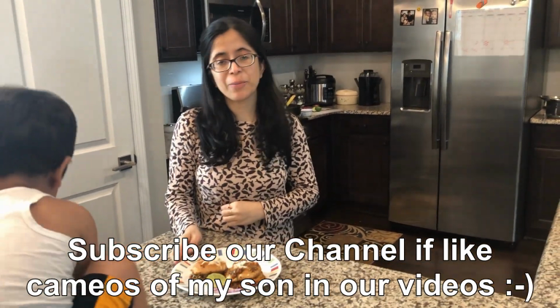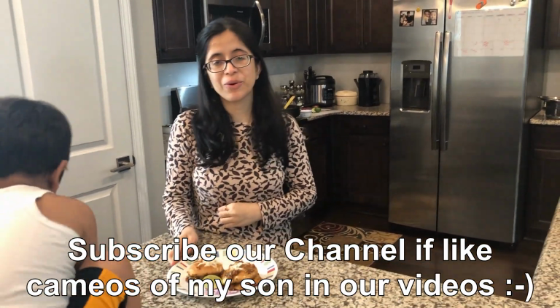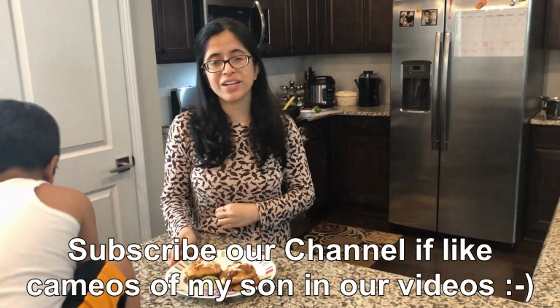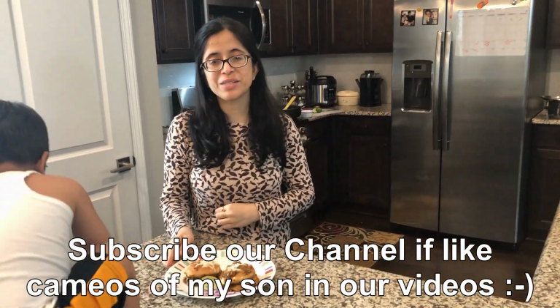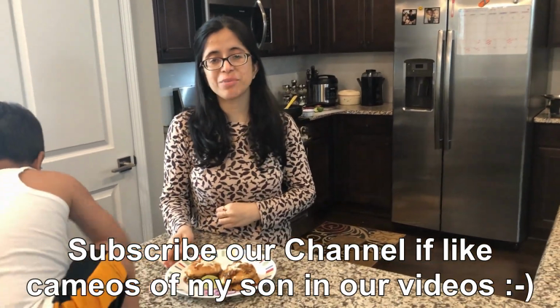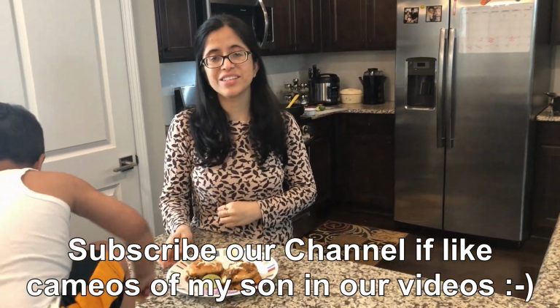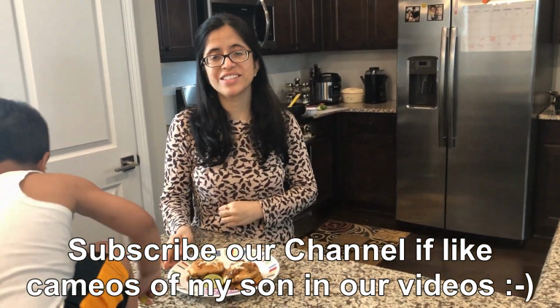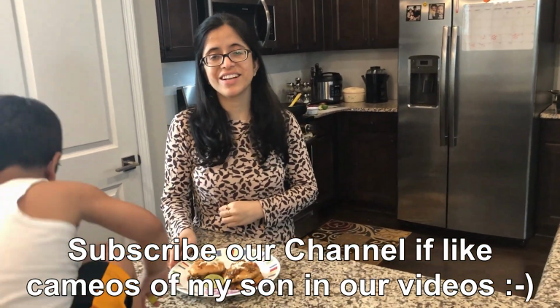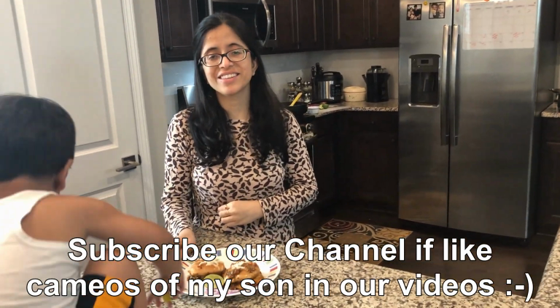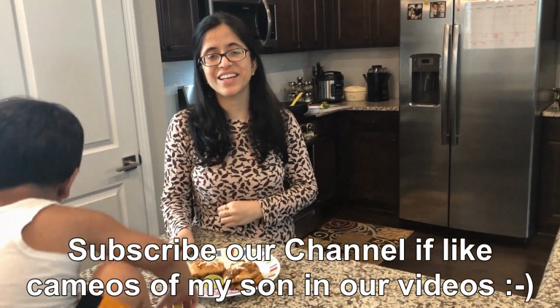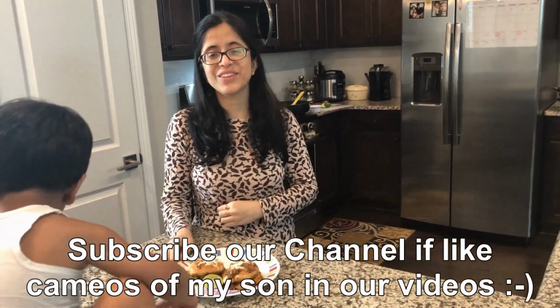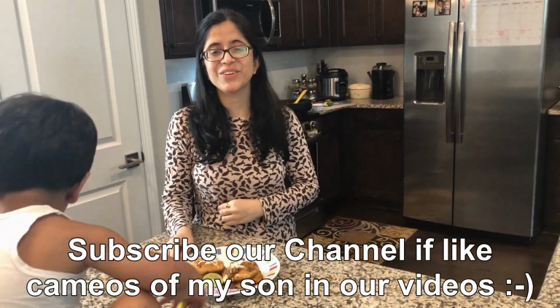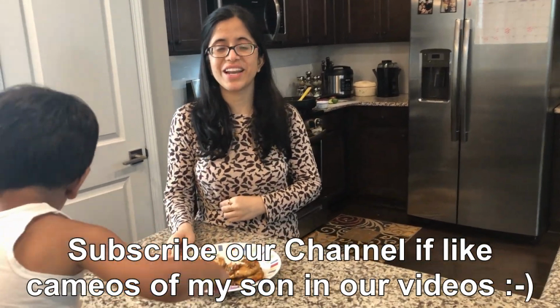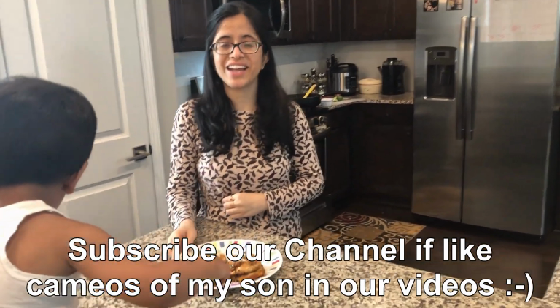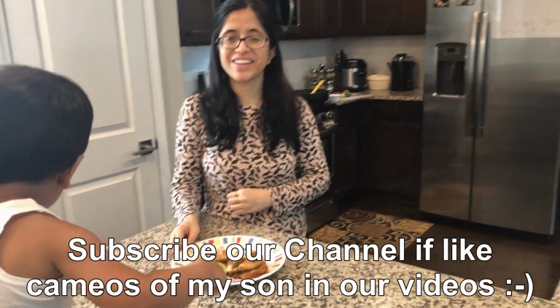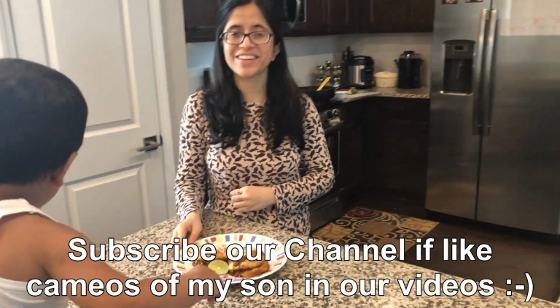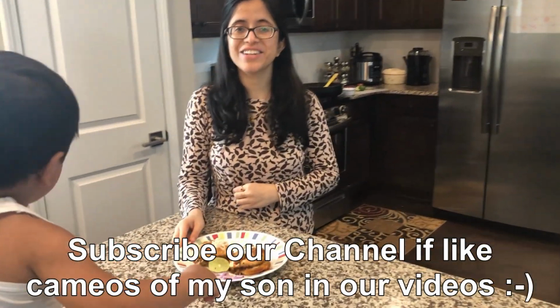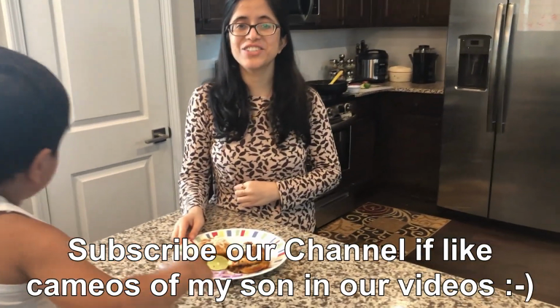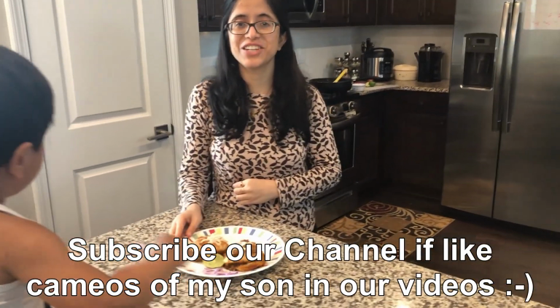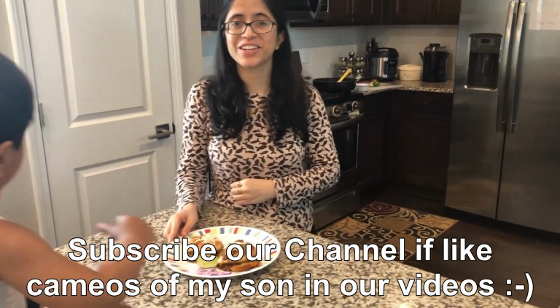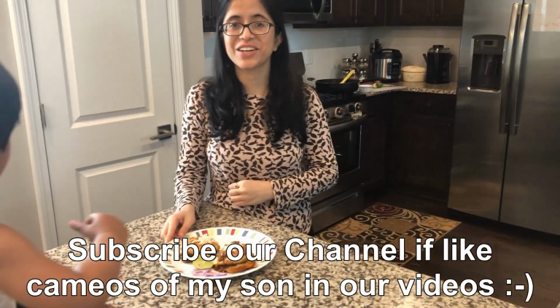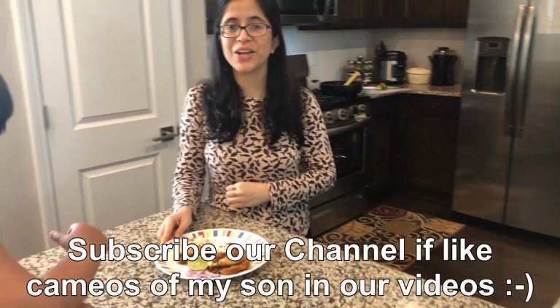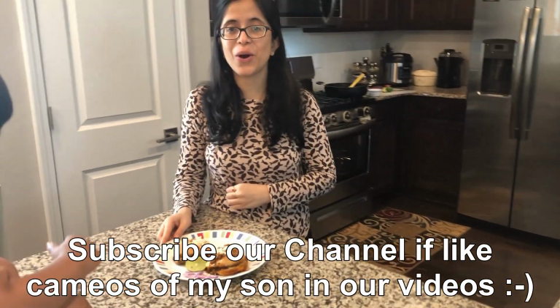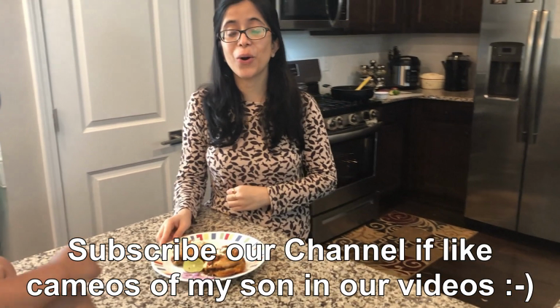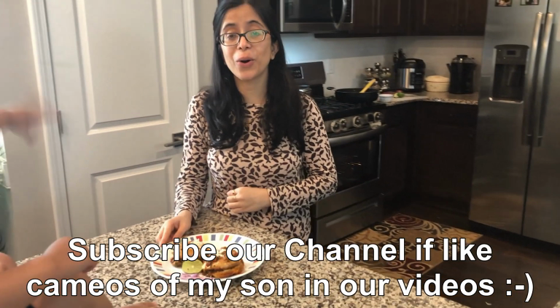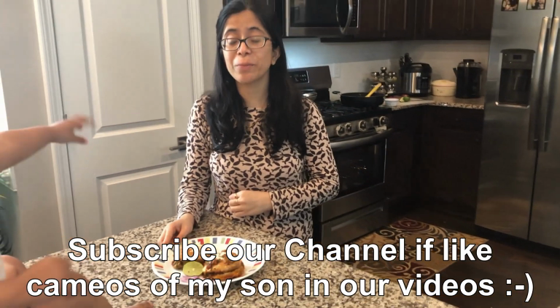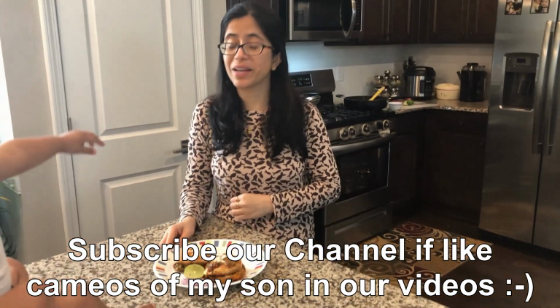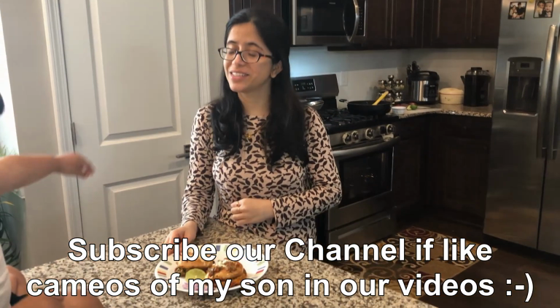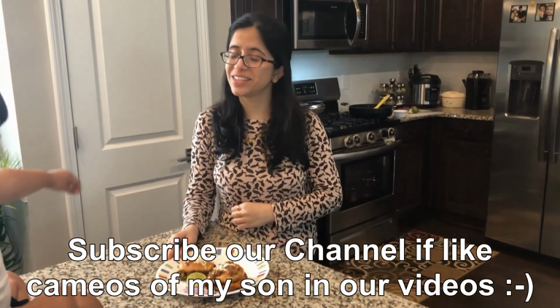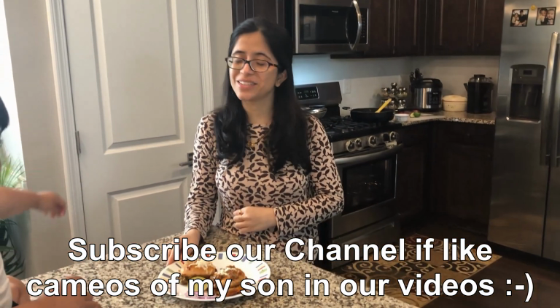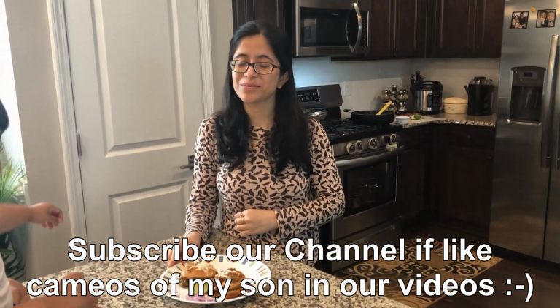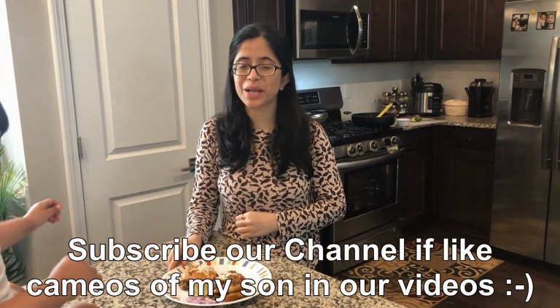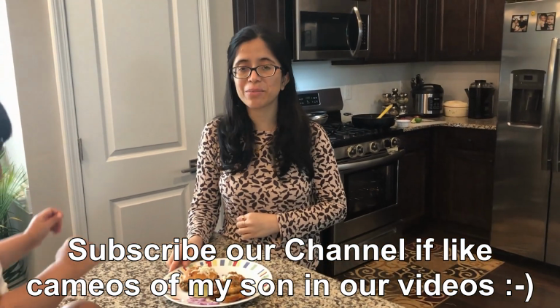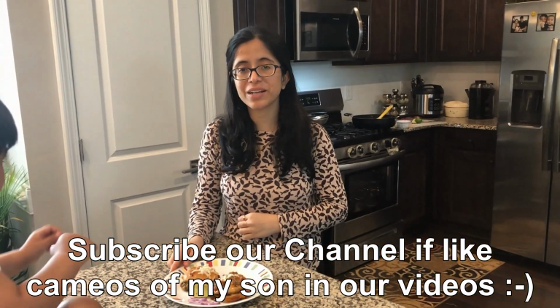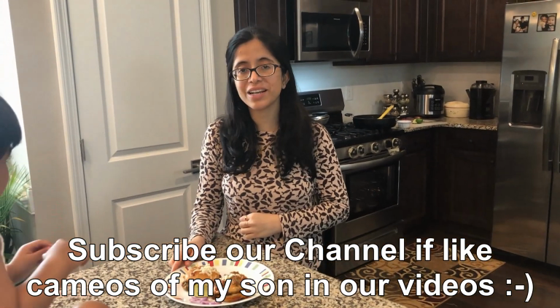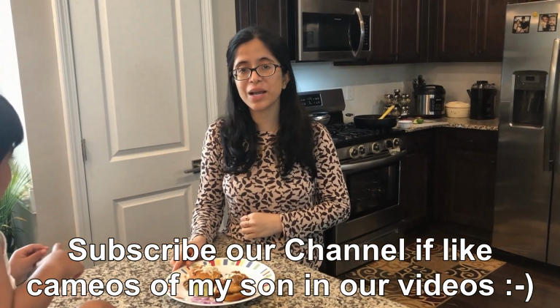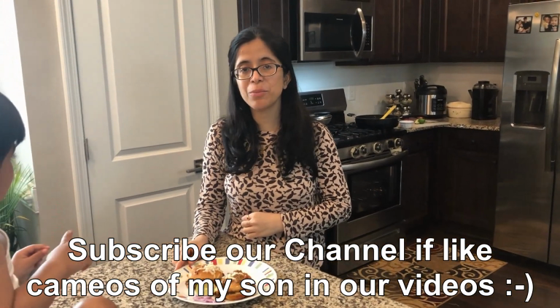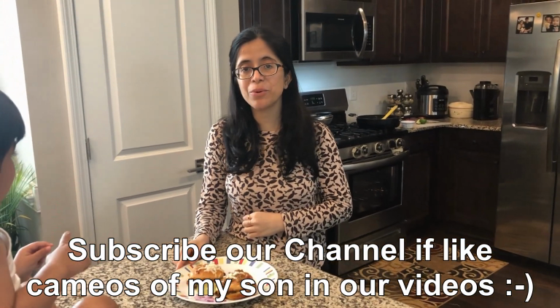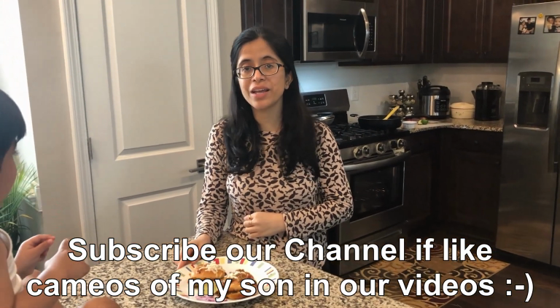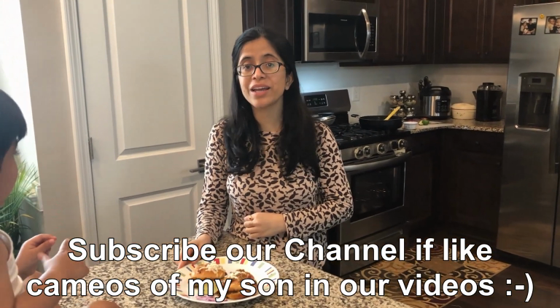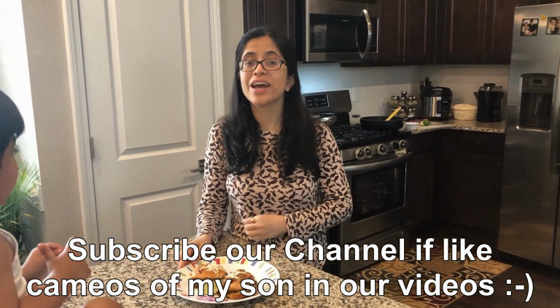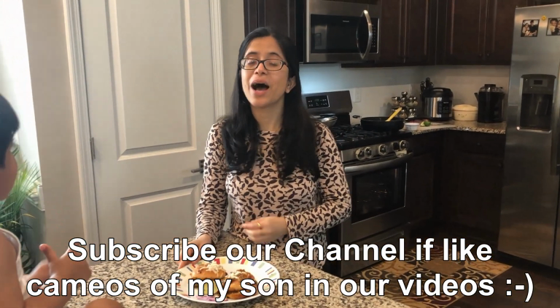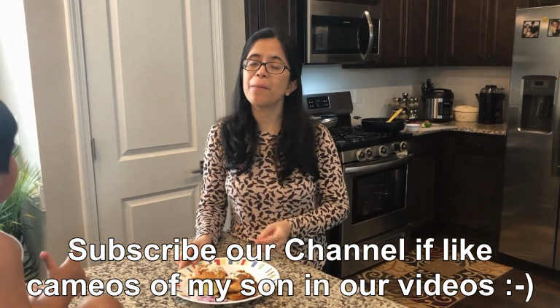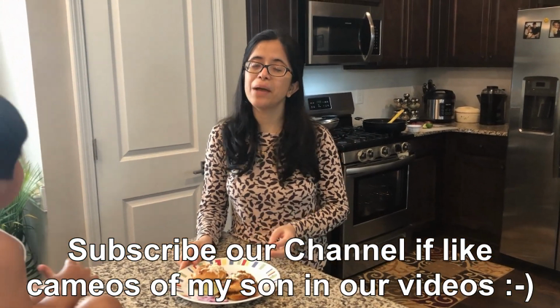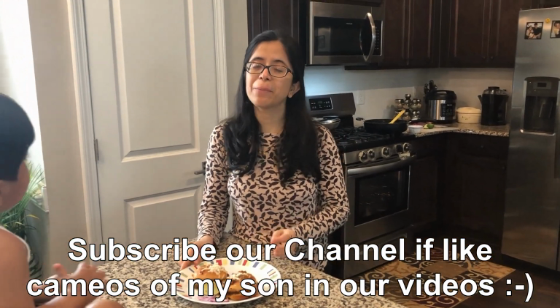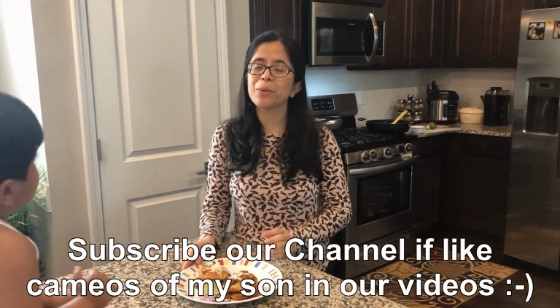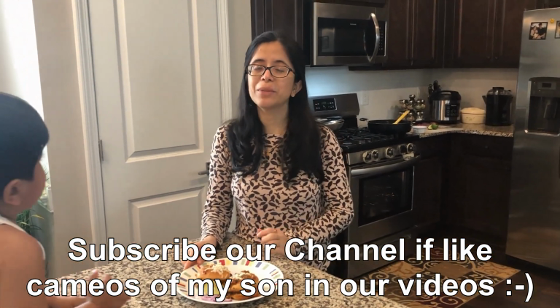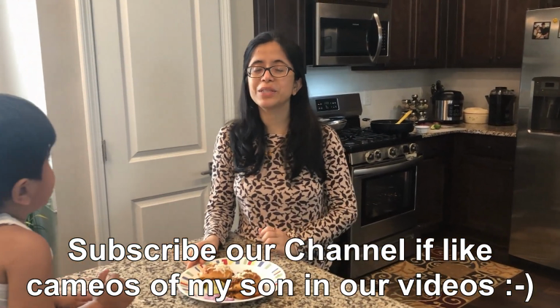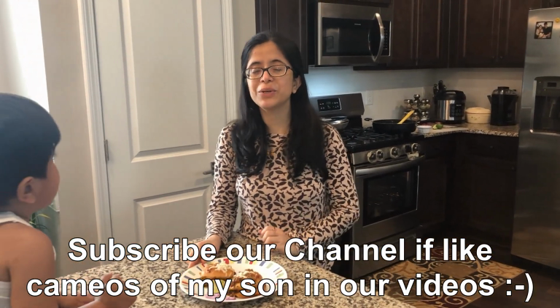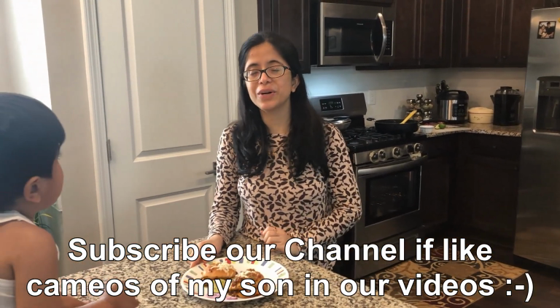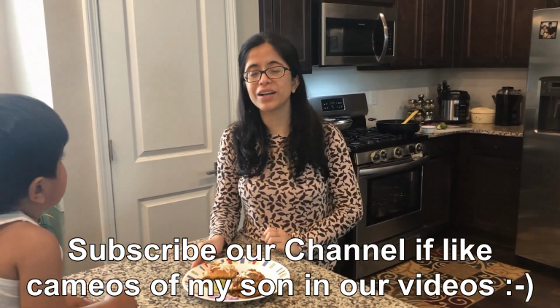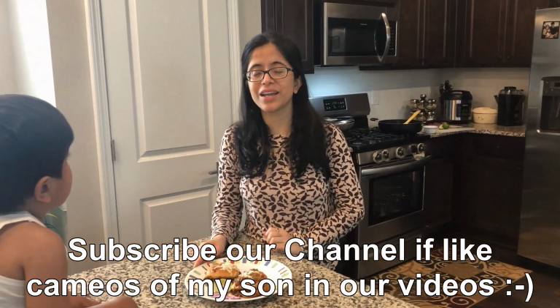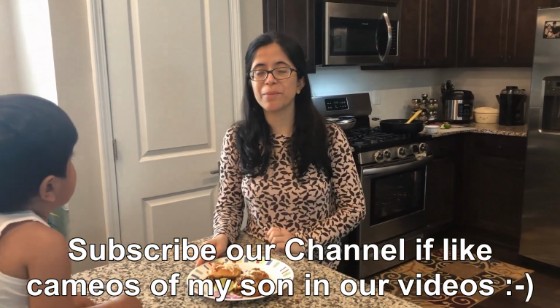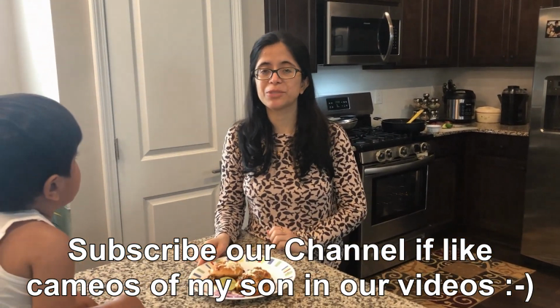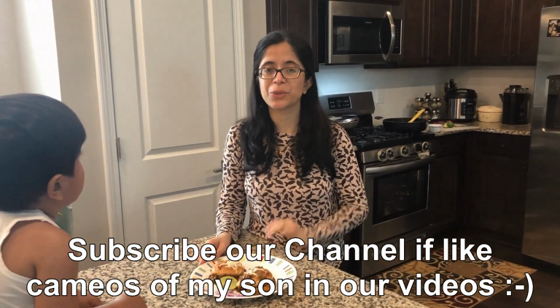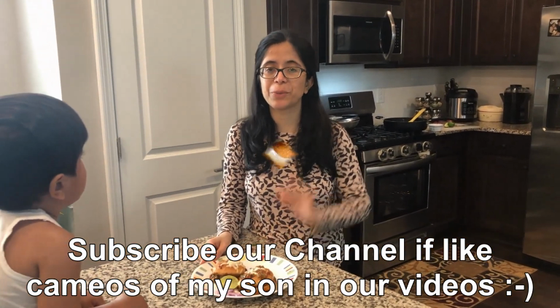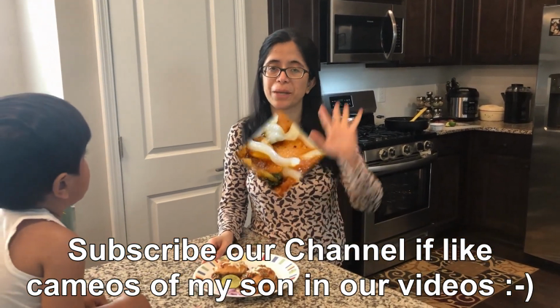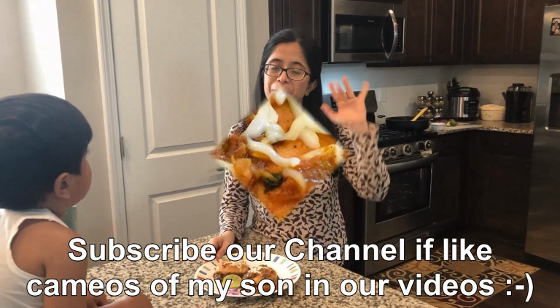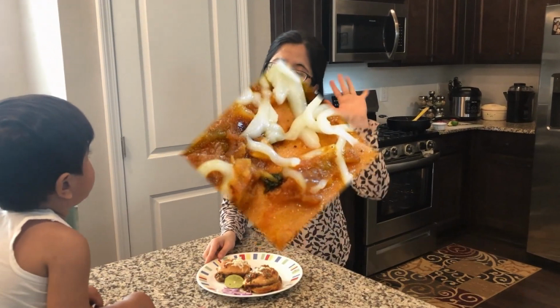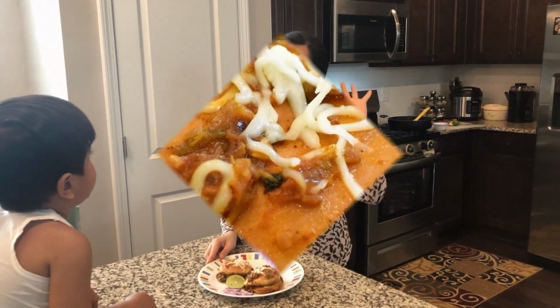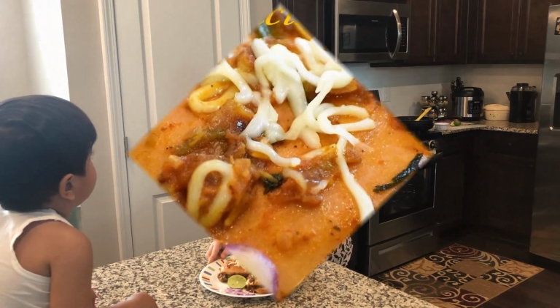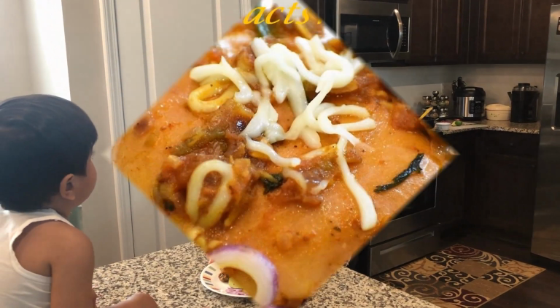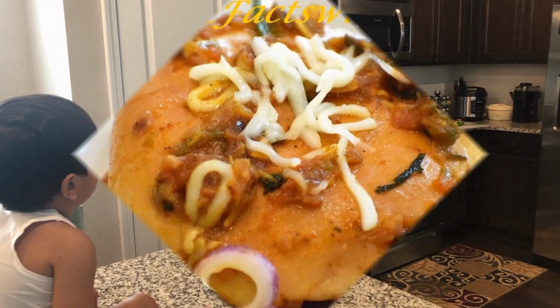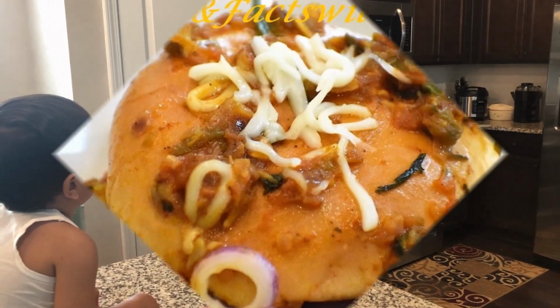You can always make it easily — try this recipe! If you like this recipe, please like and share, and don't forget to subscribe to my channel. I will see you in the next episode. Bye bye!